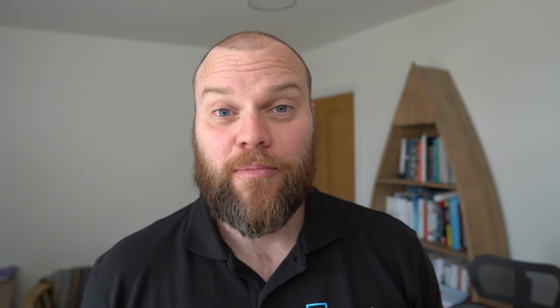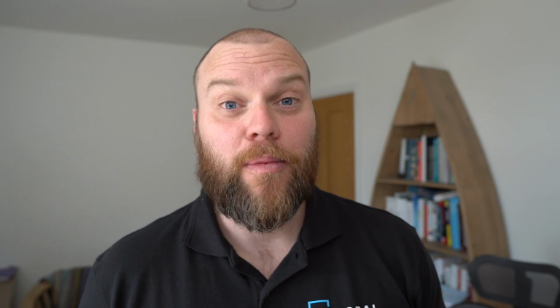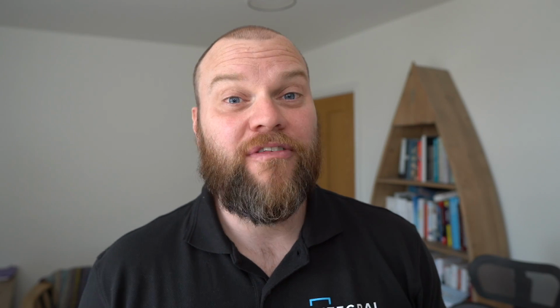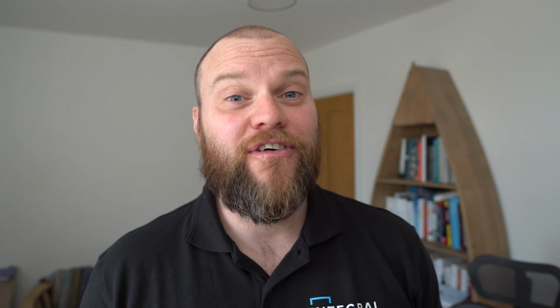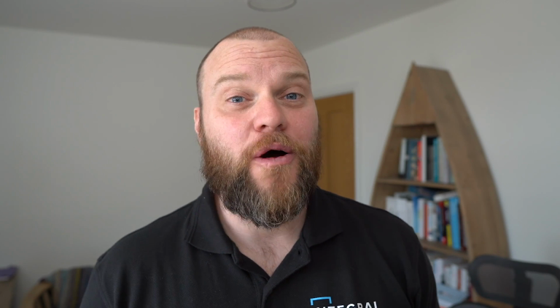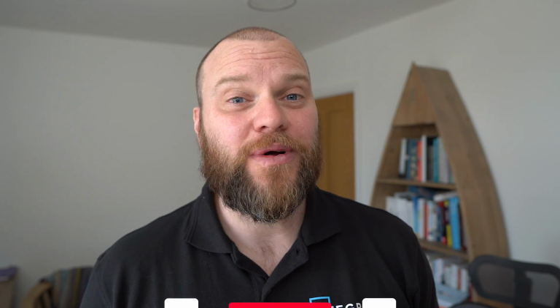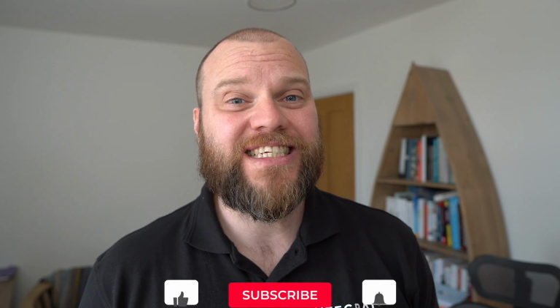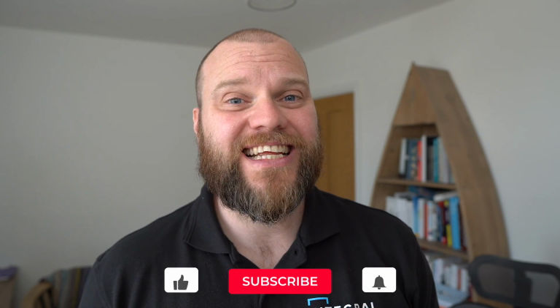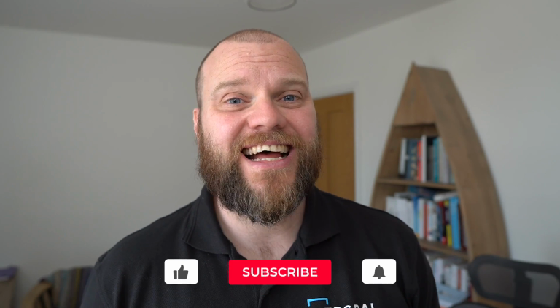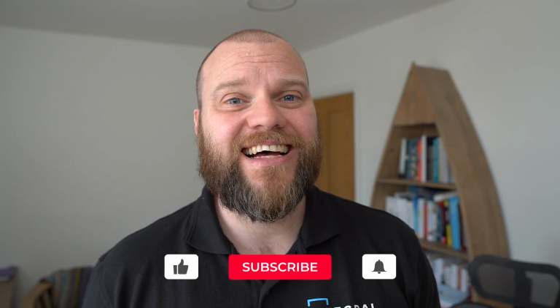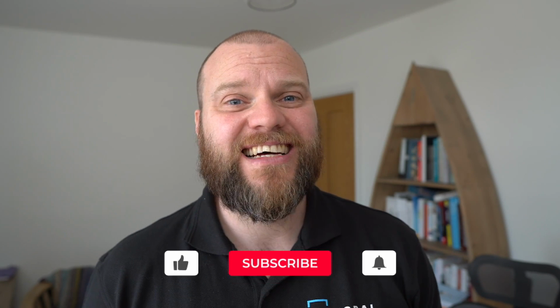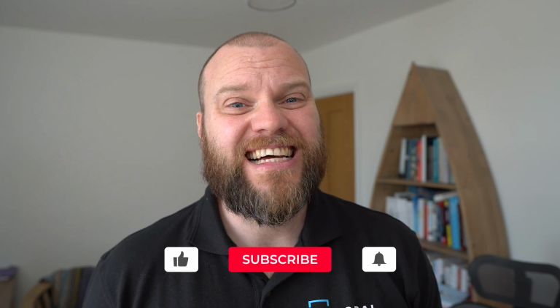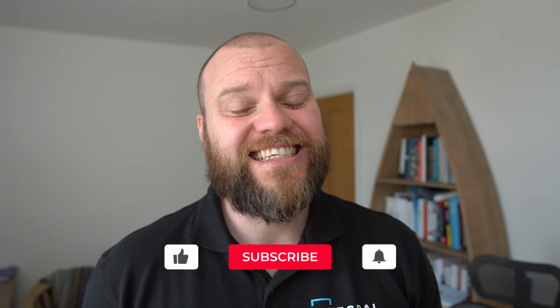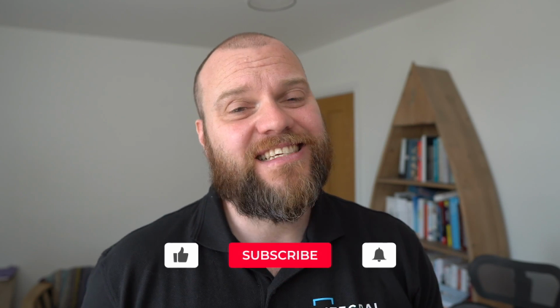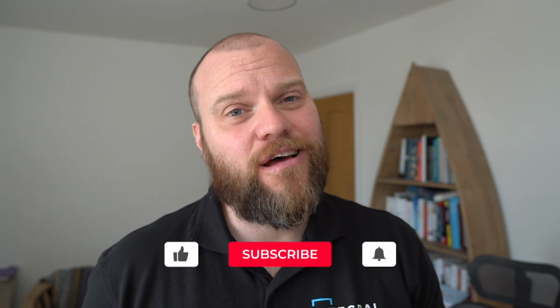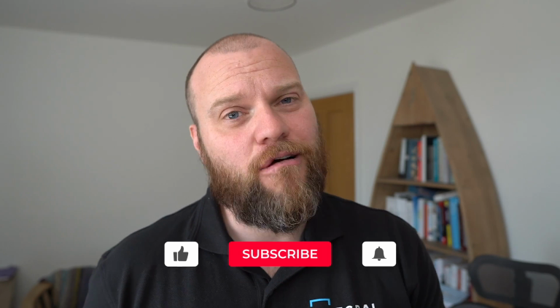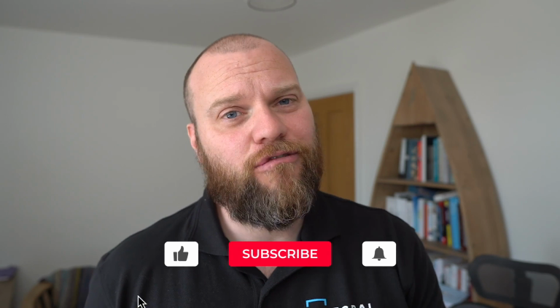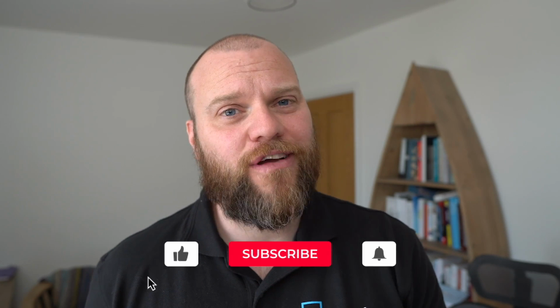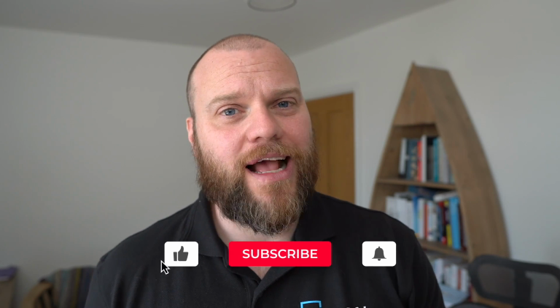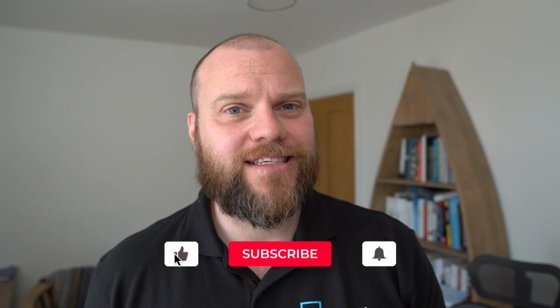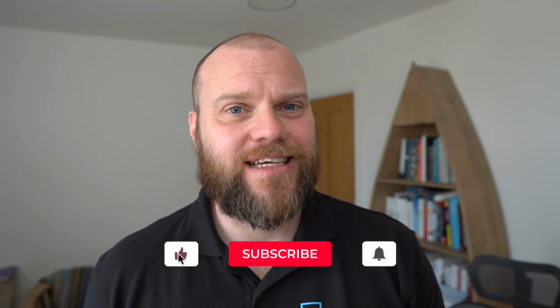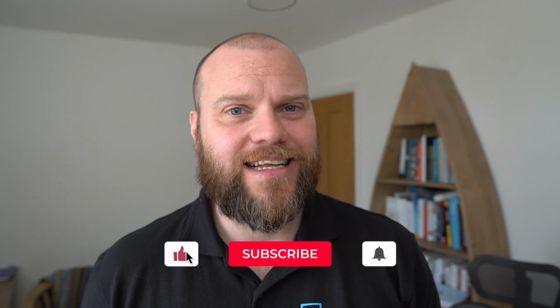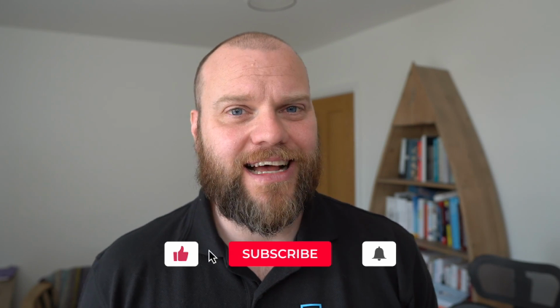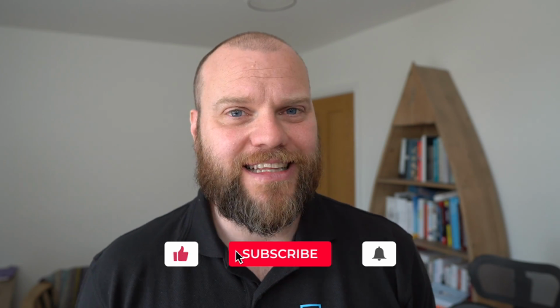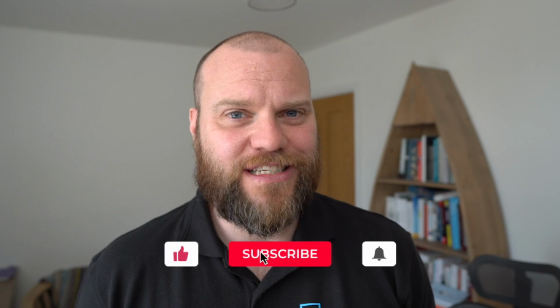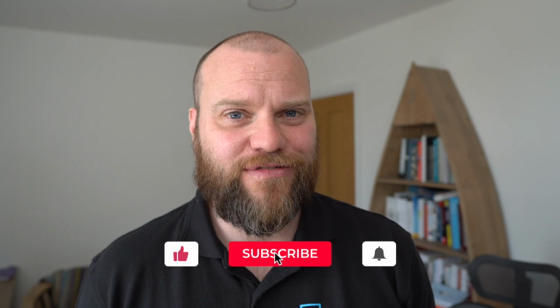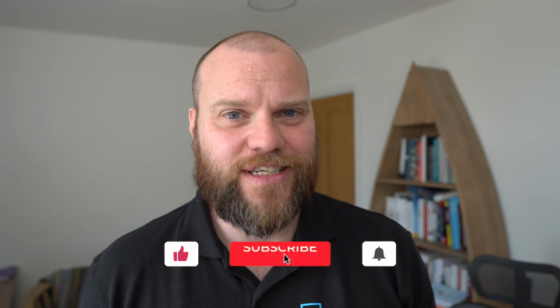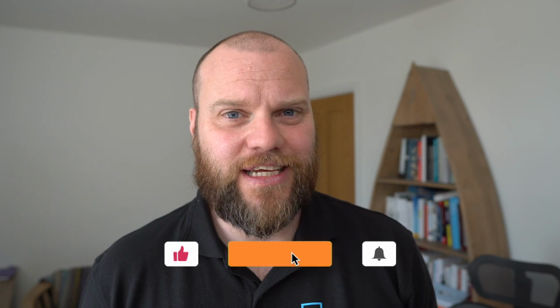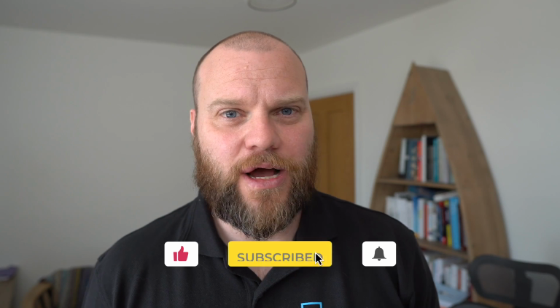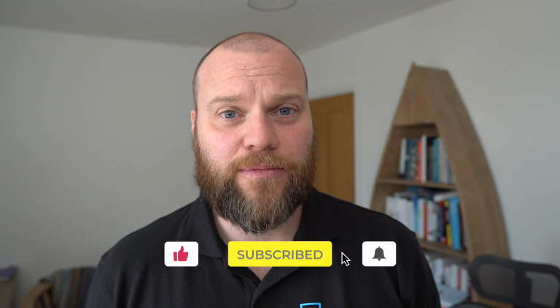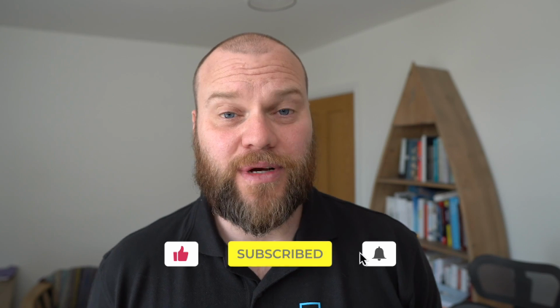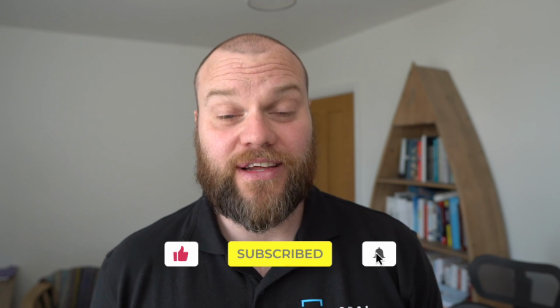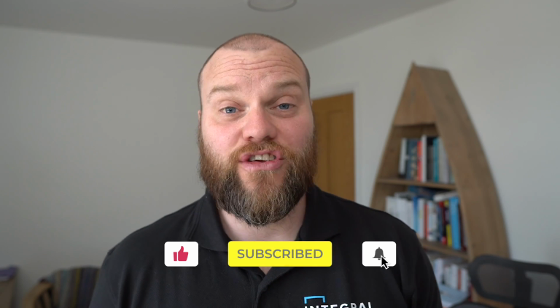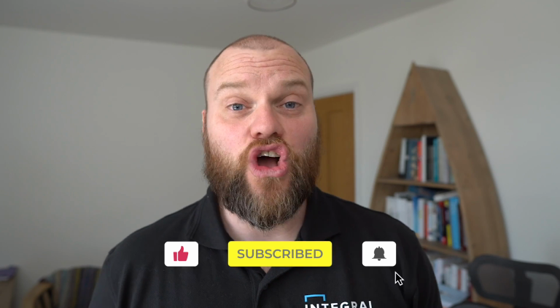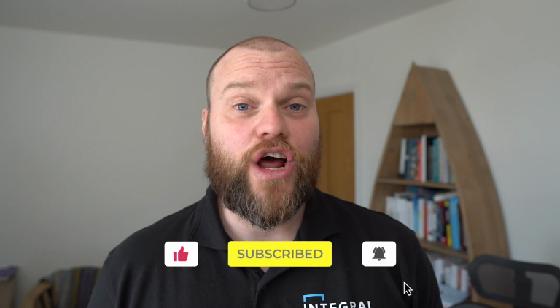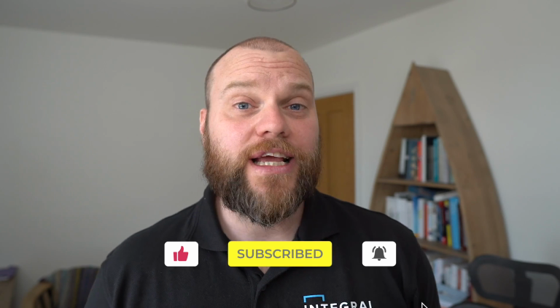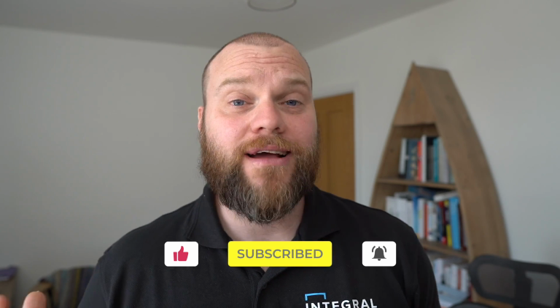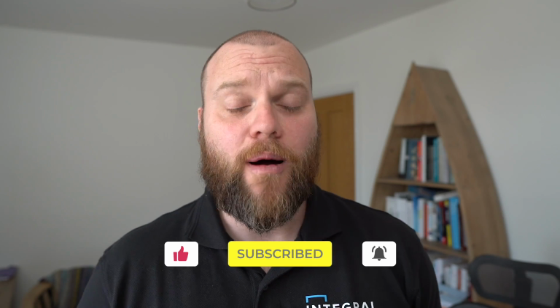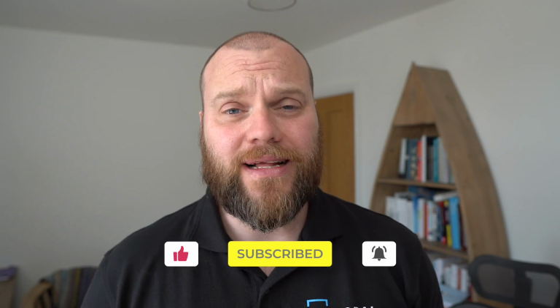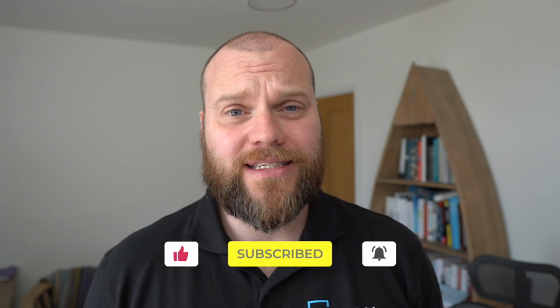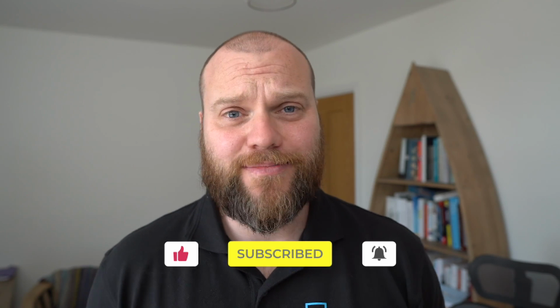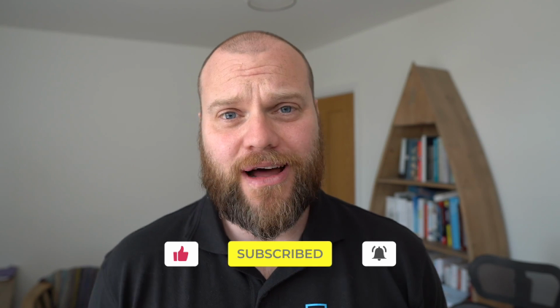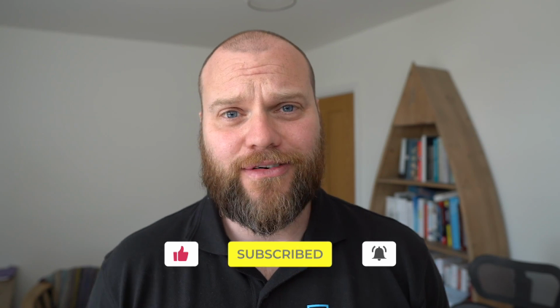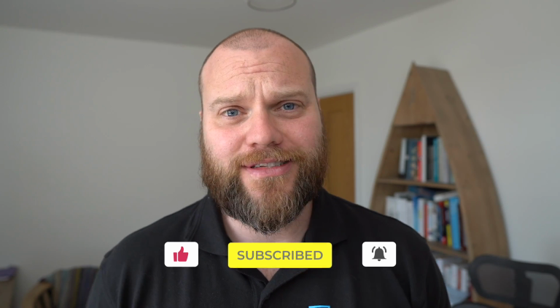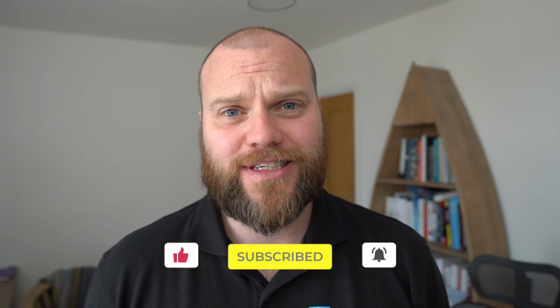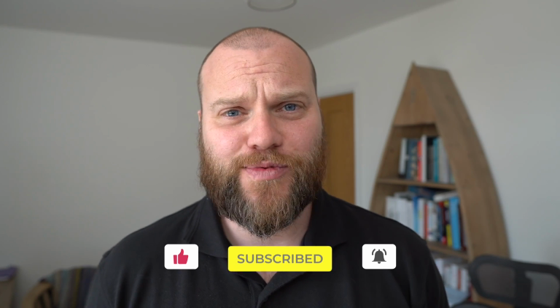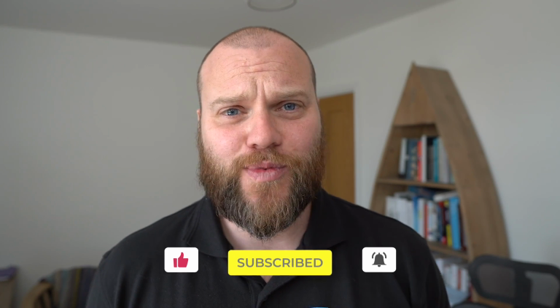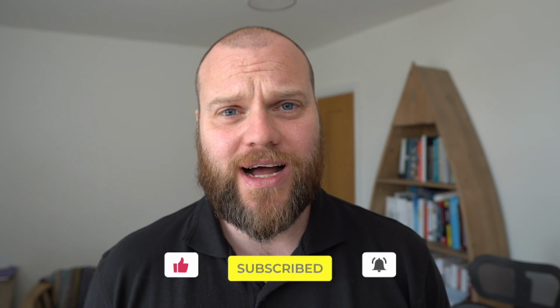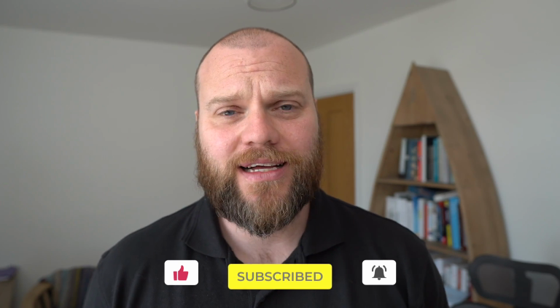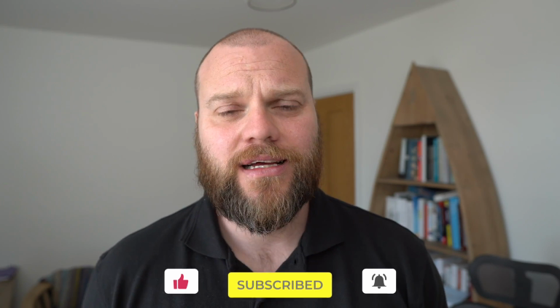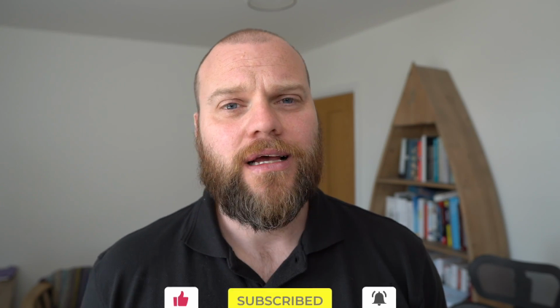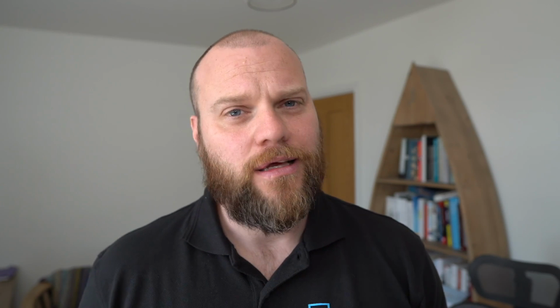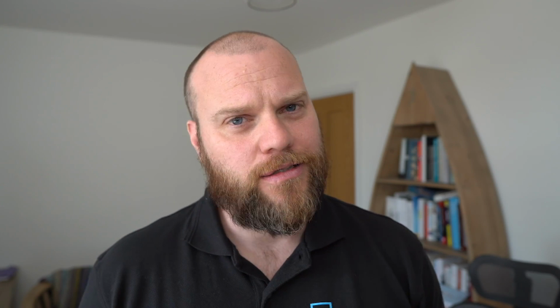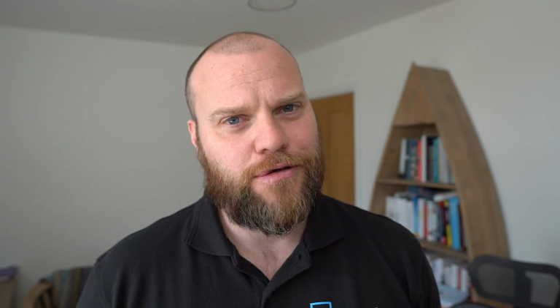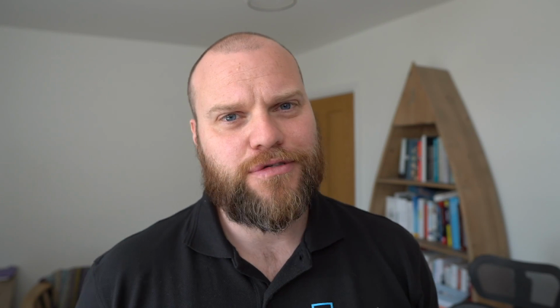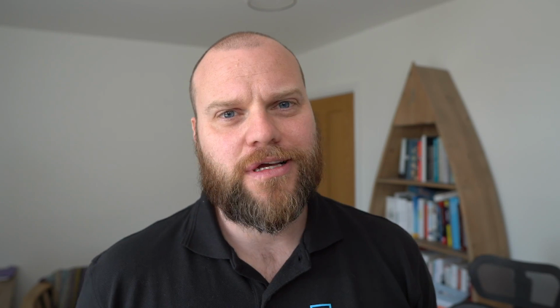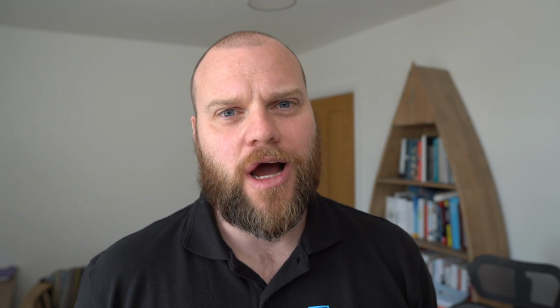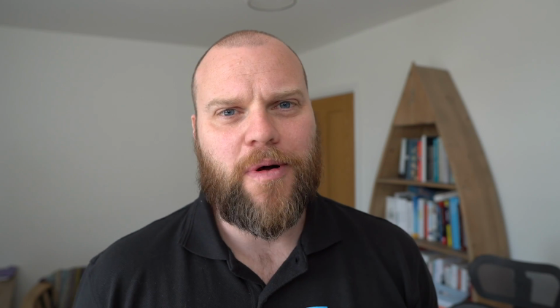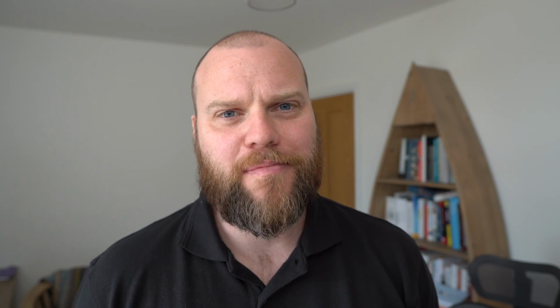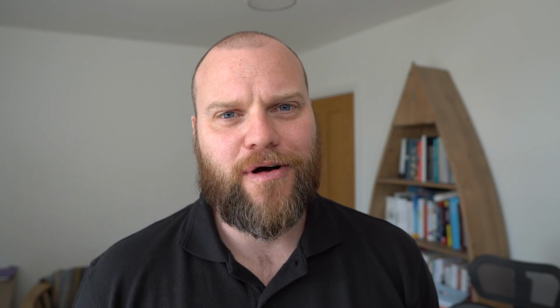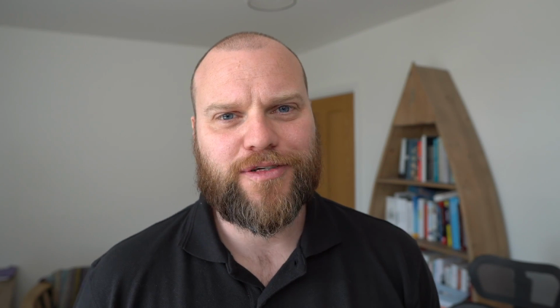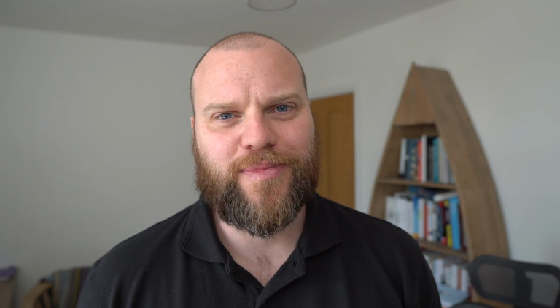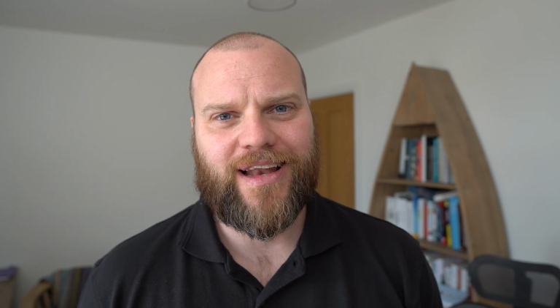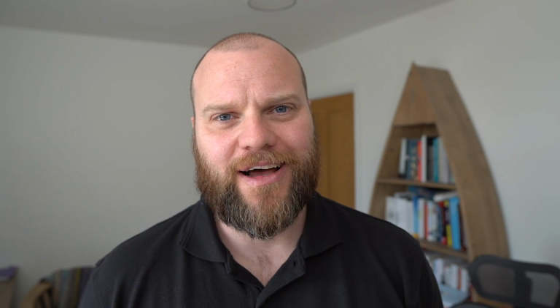But before we start, don't forget to like this video and if you've got any comments about ransomware, use the comment box below.